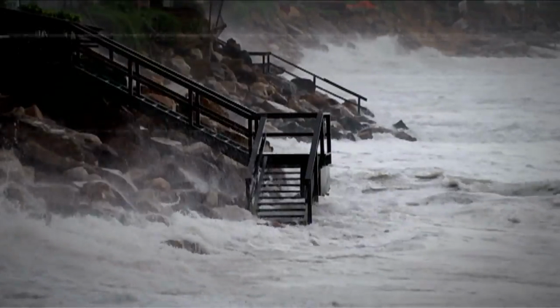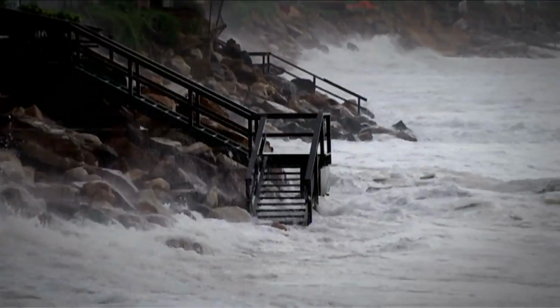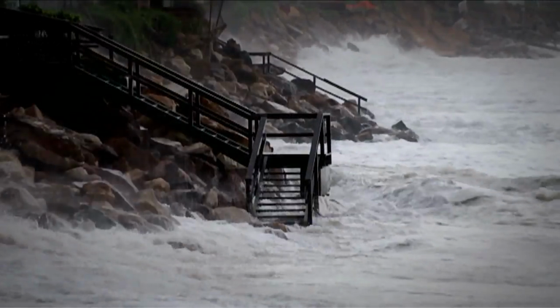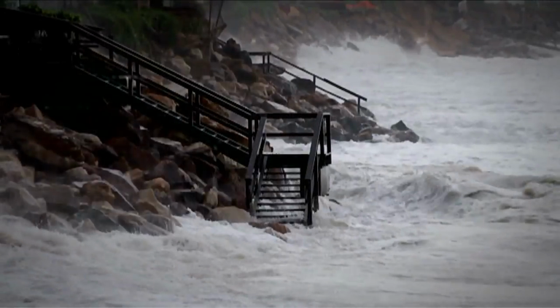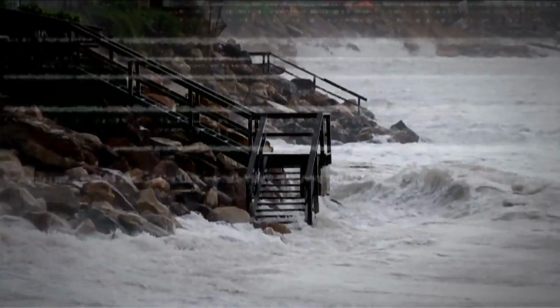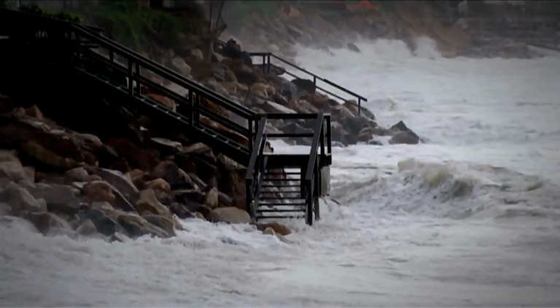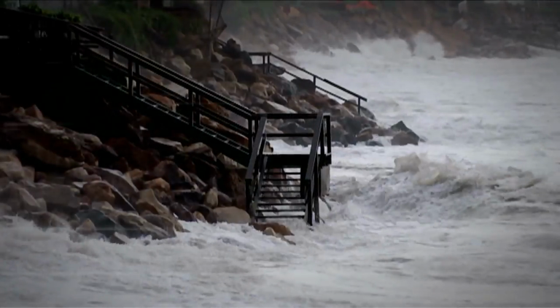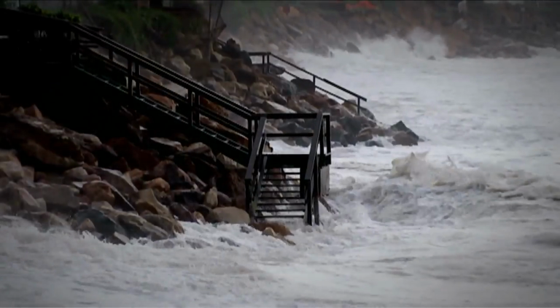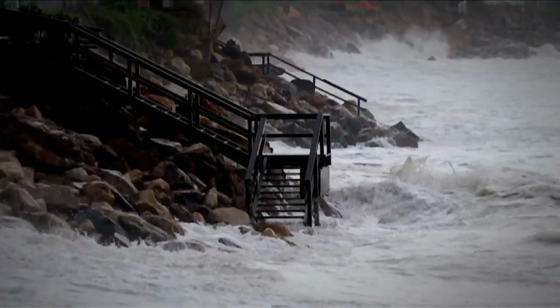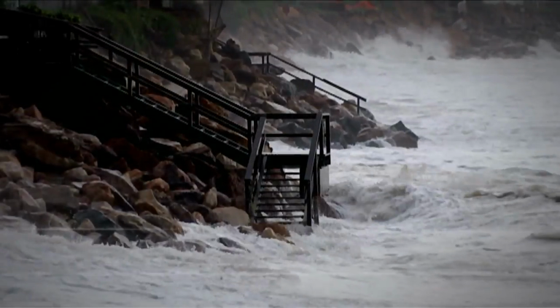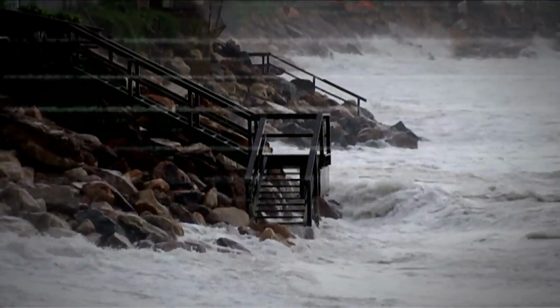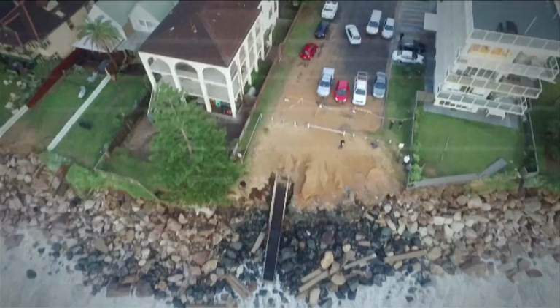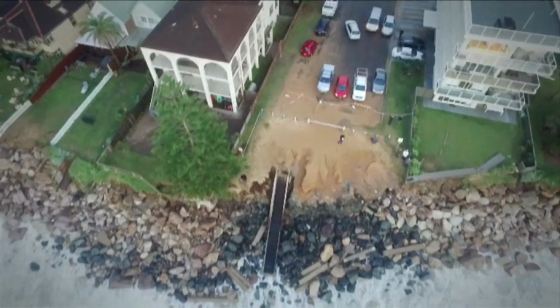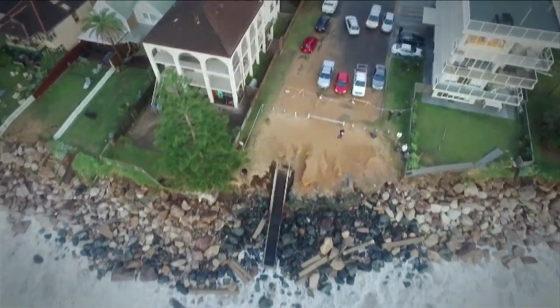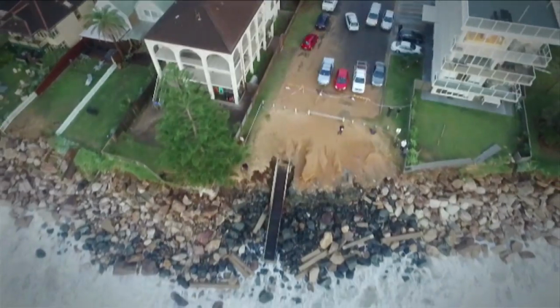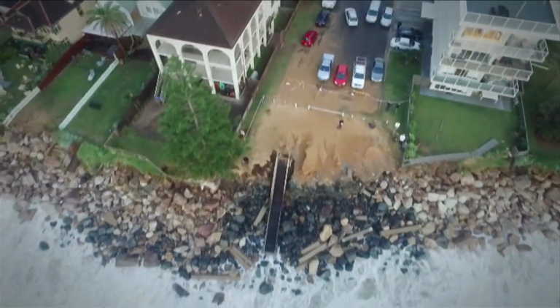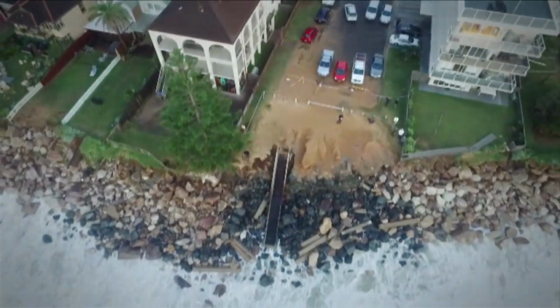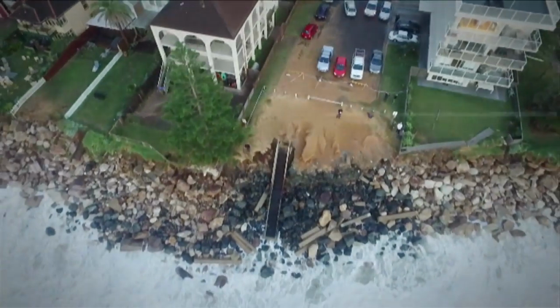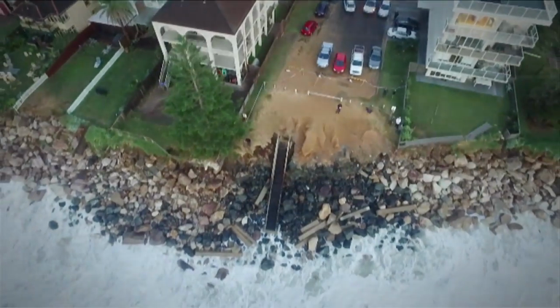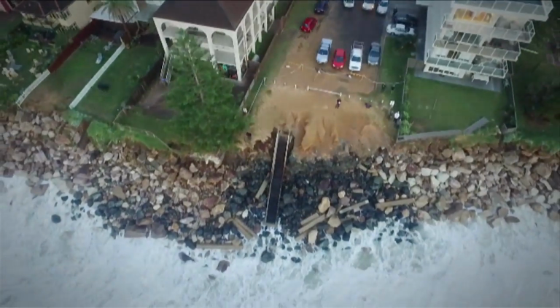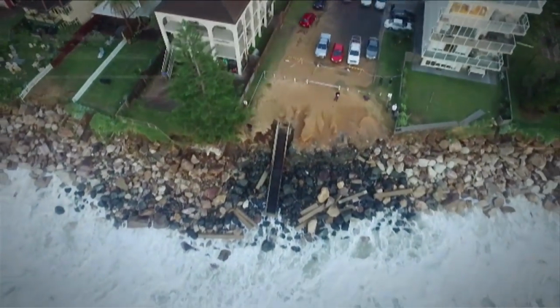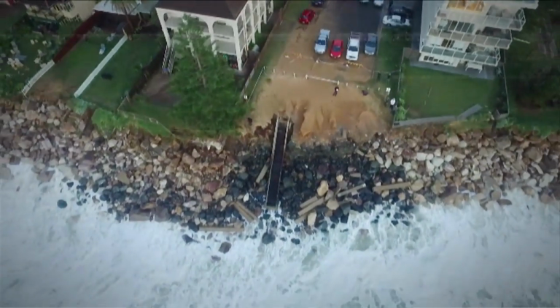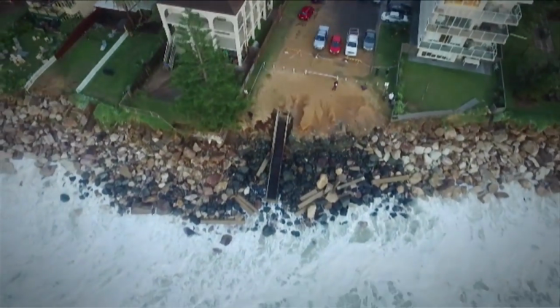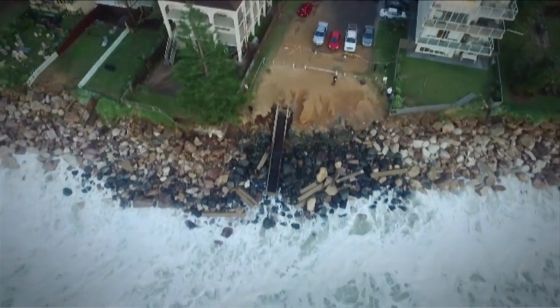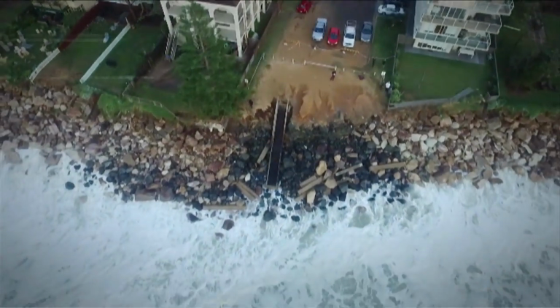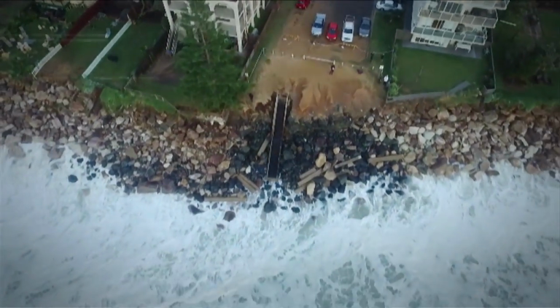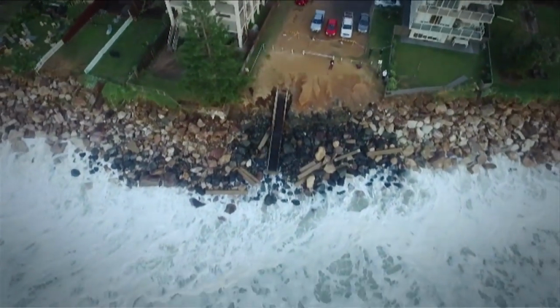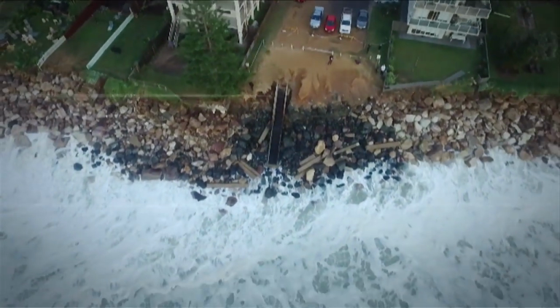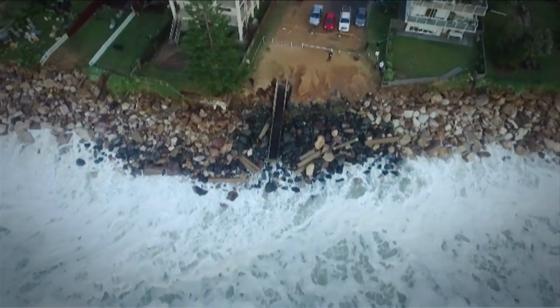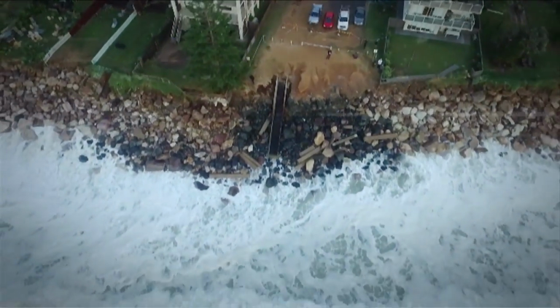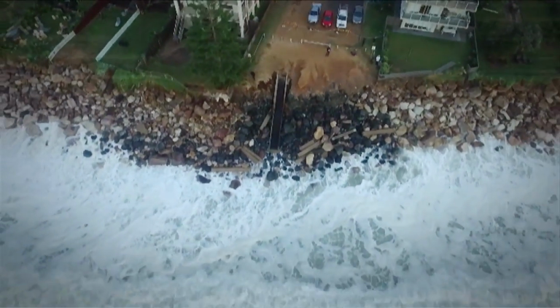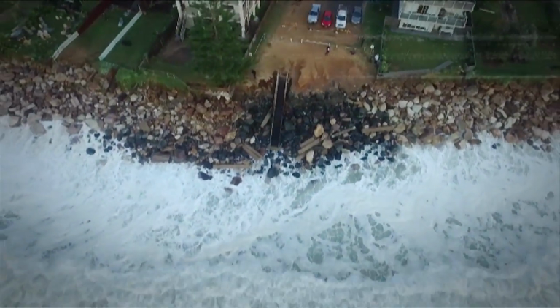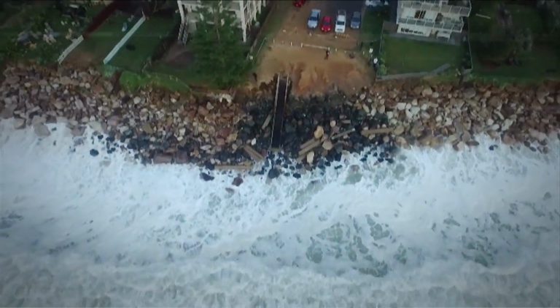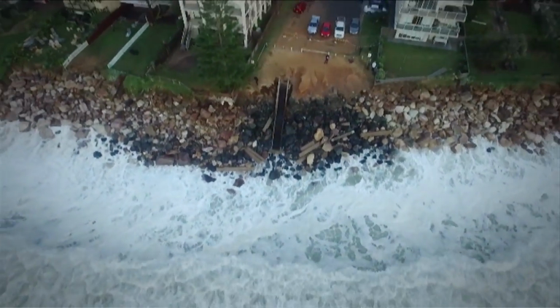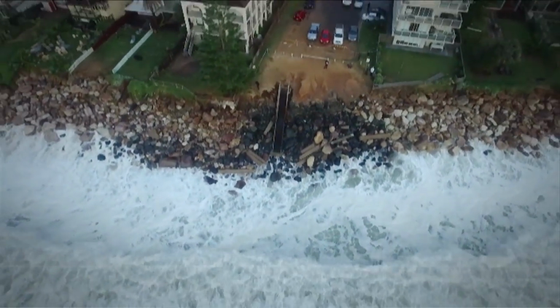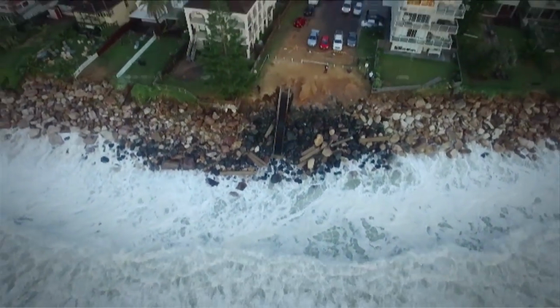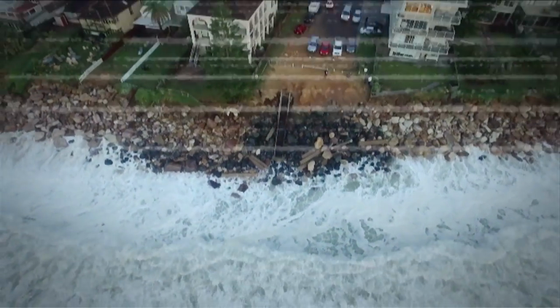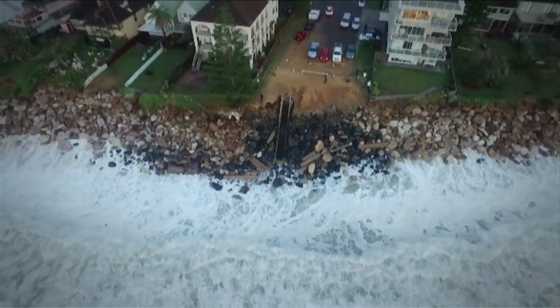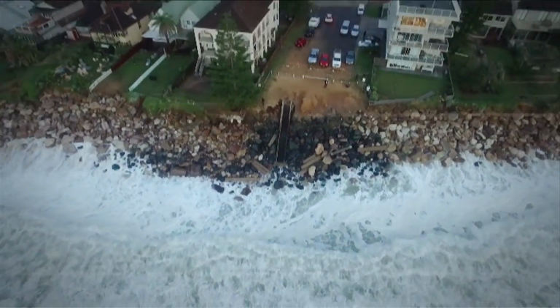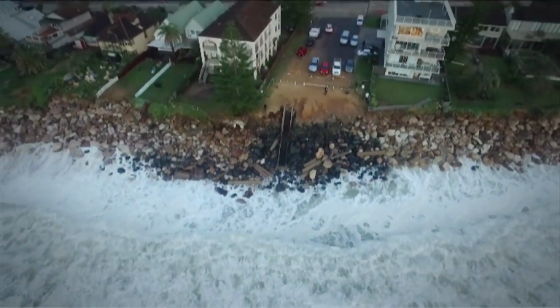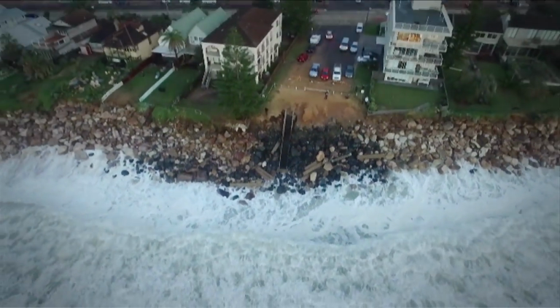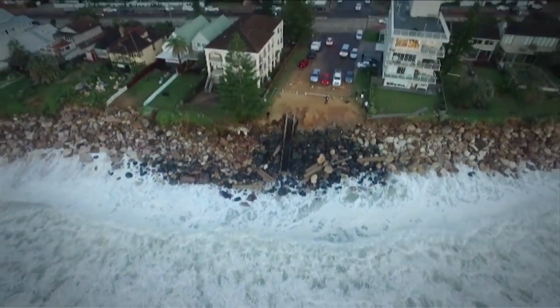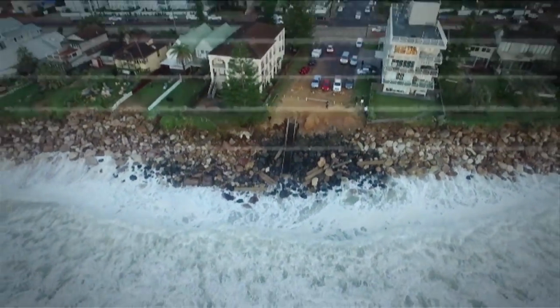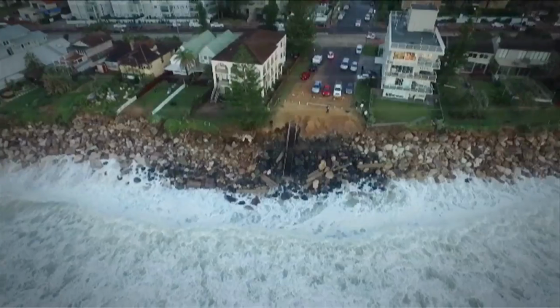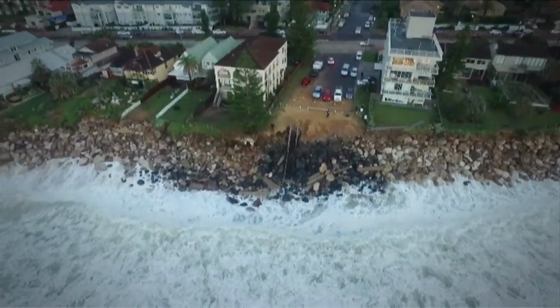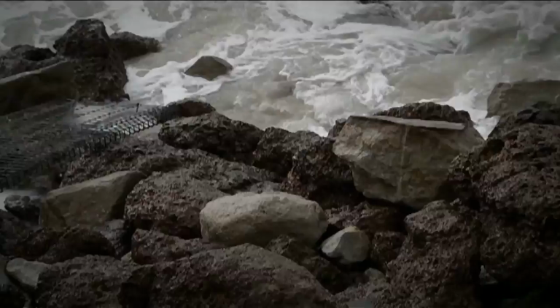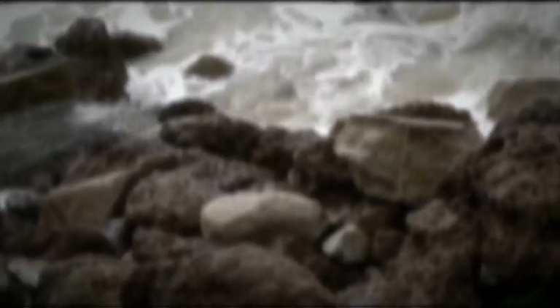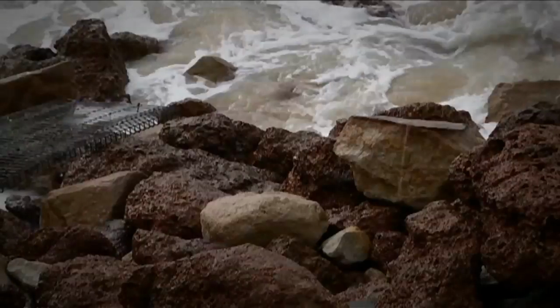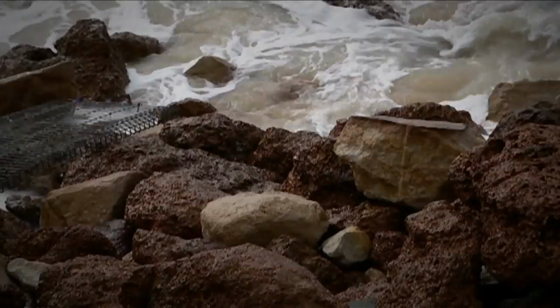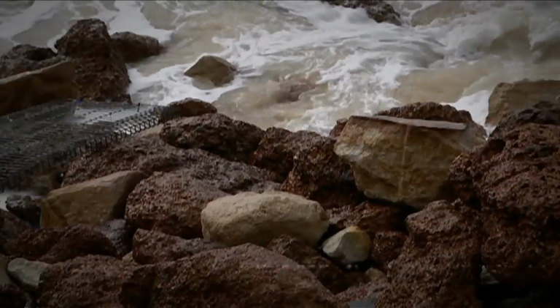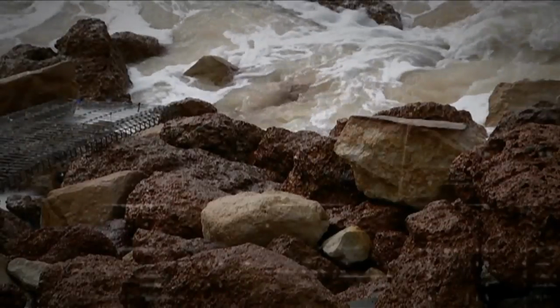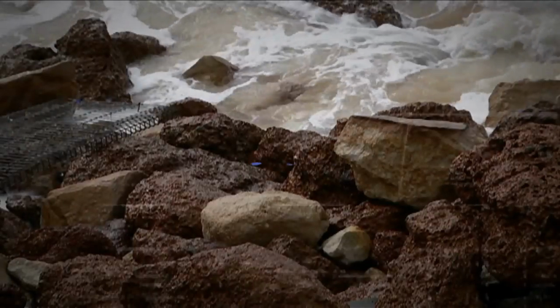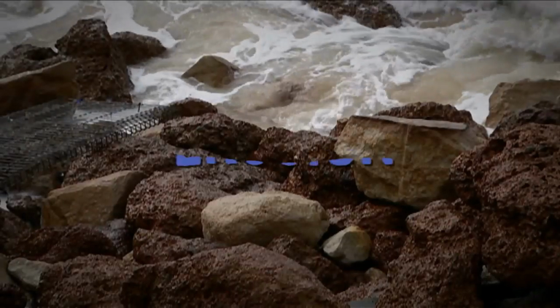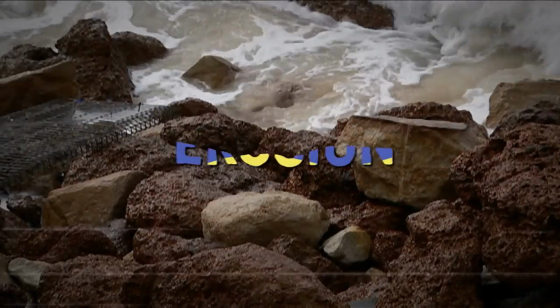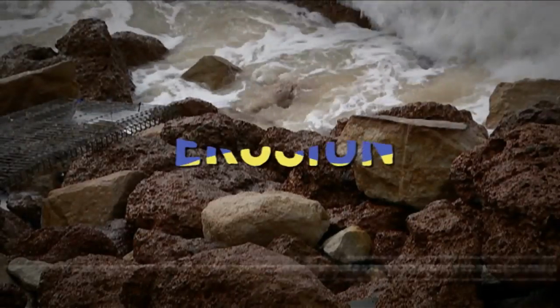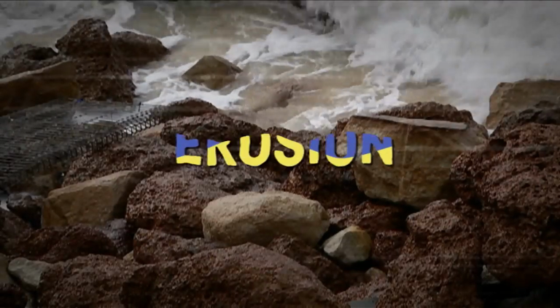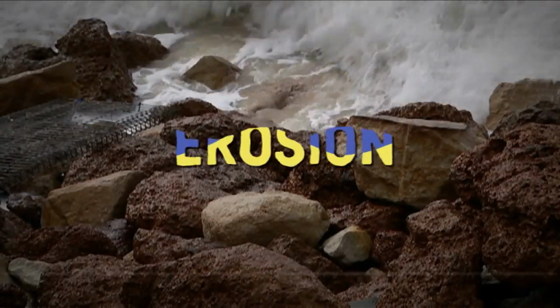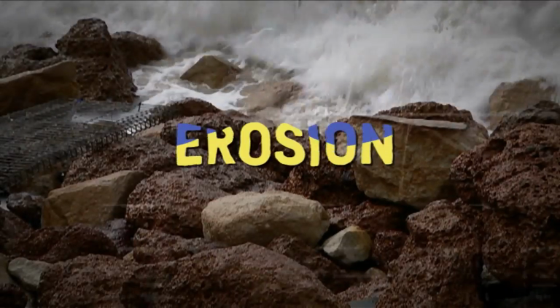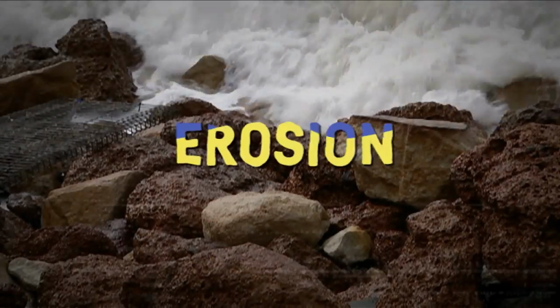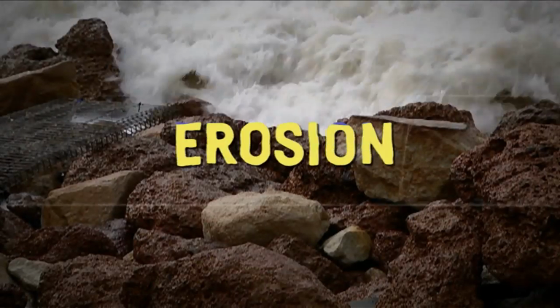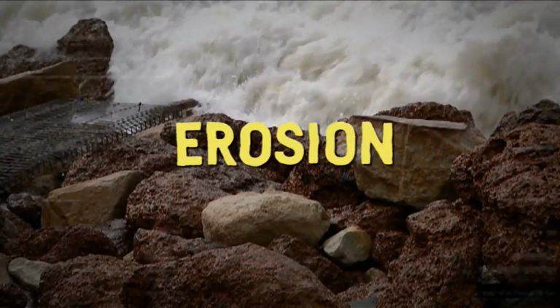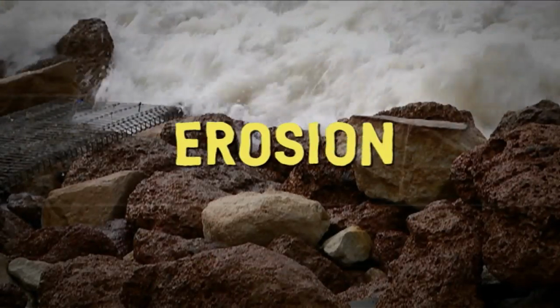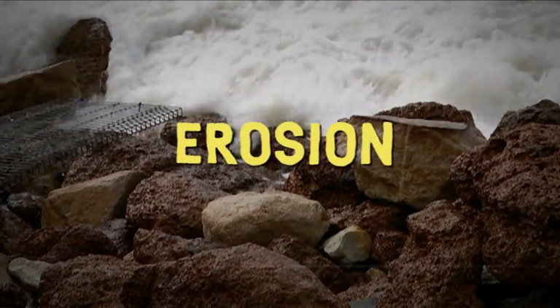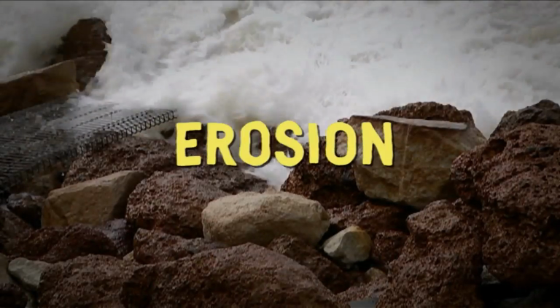Well, there were two major factors that combined to make this storm so destructive. The first was erosion.